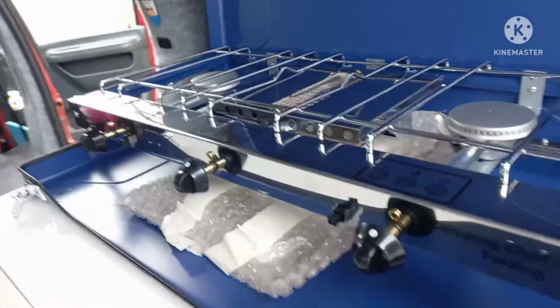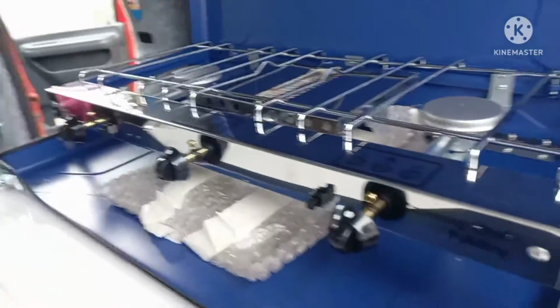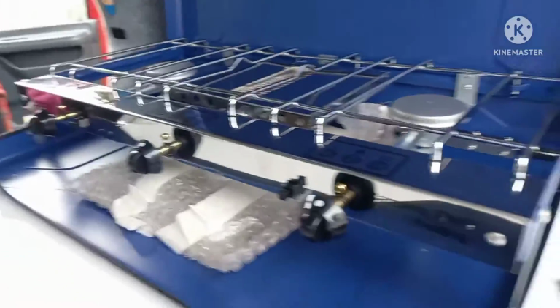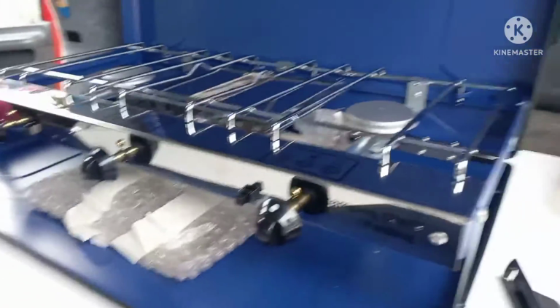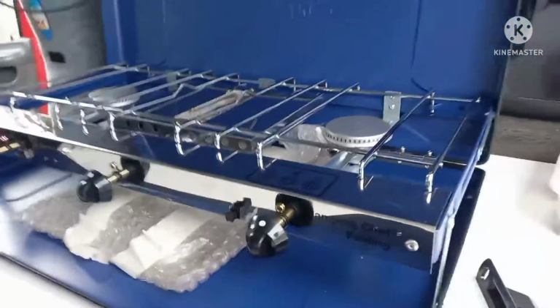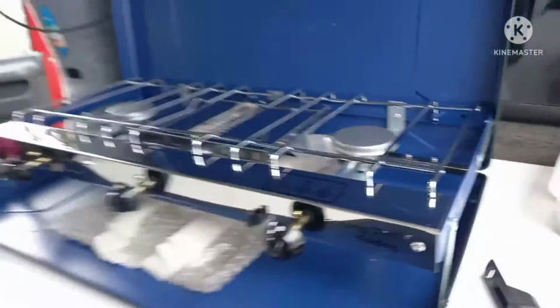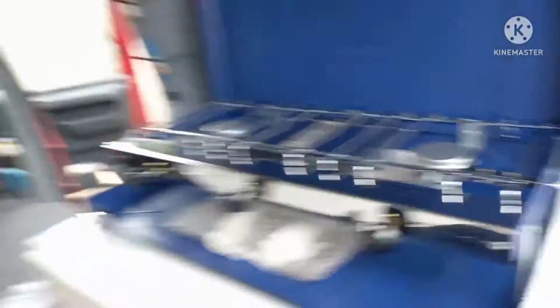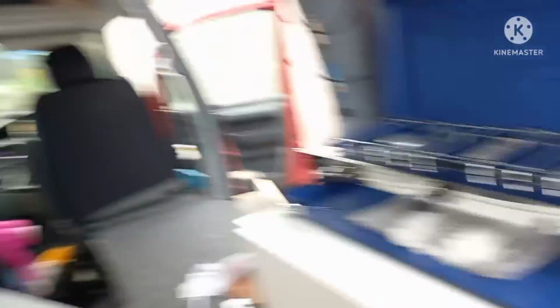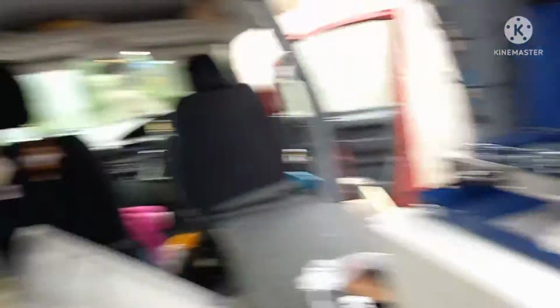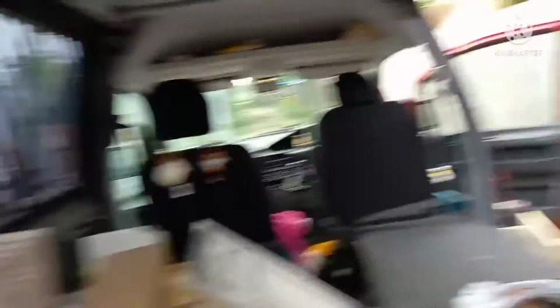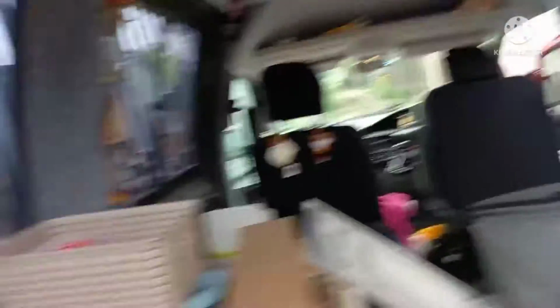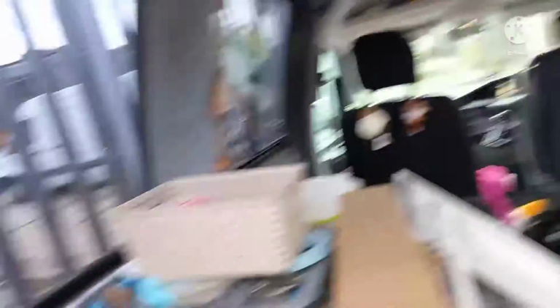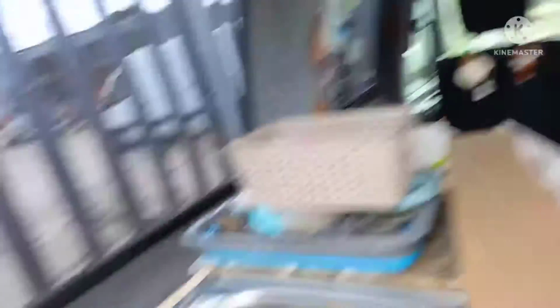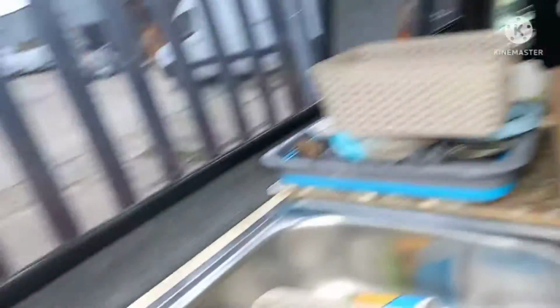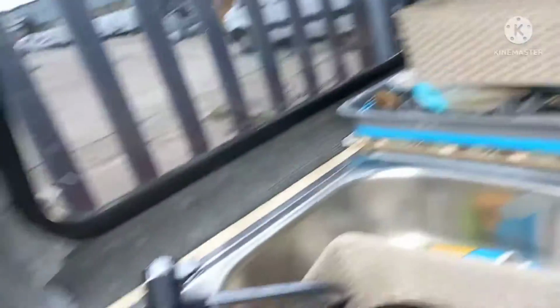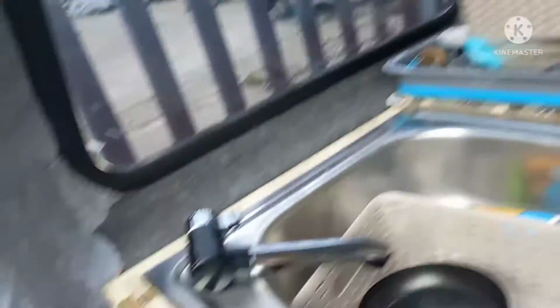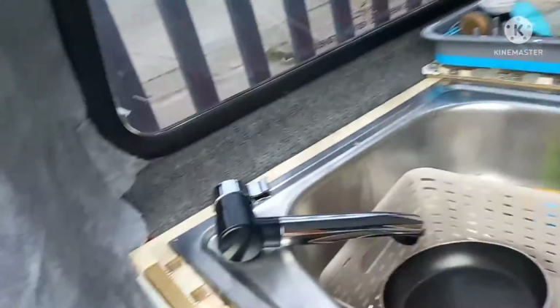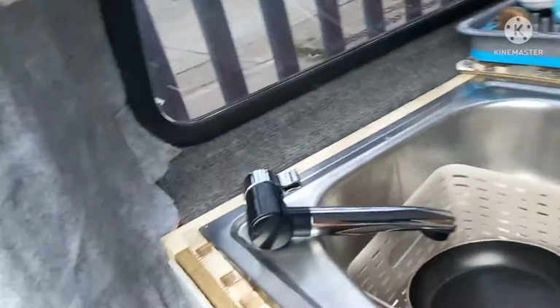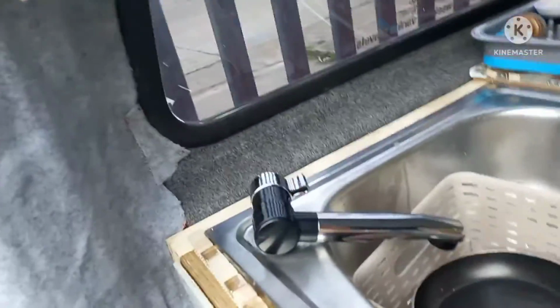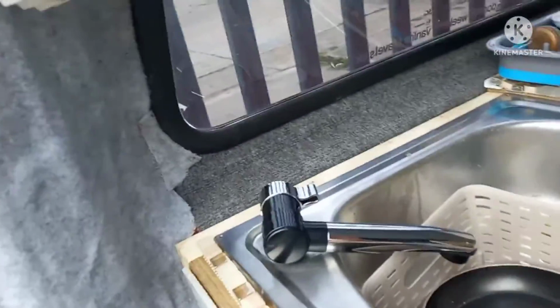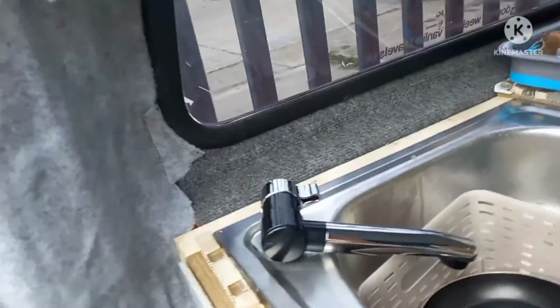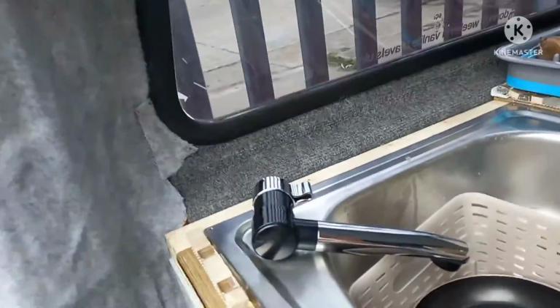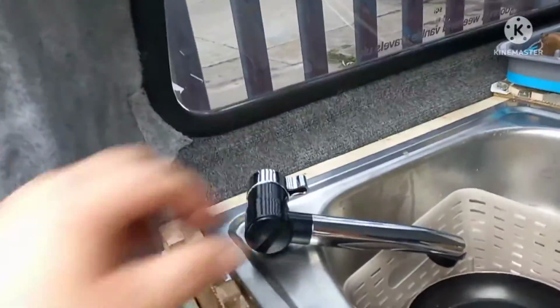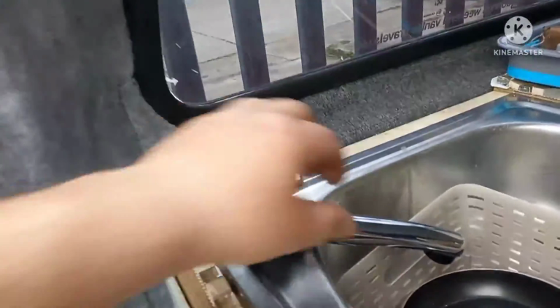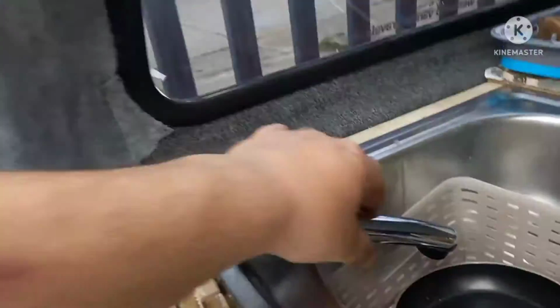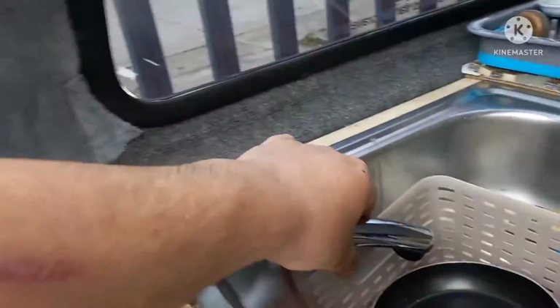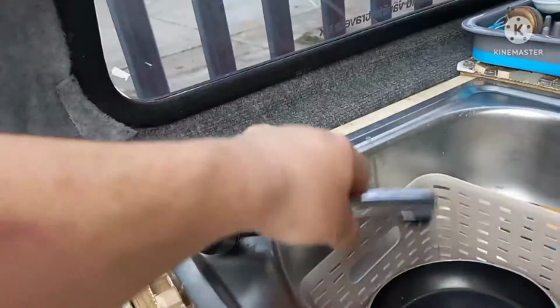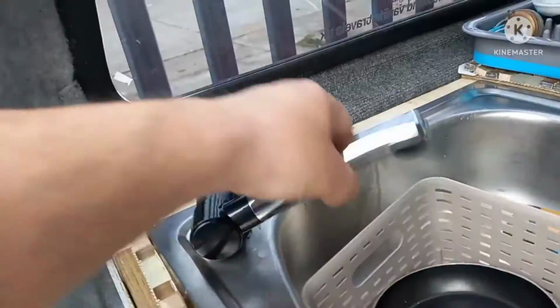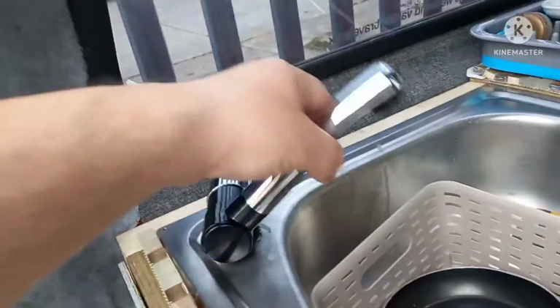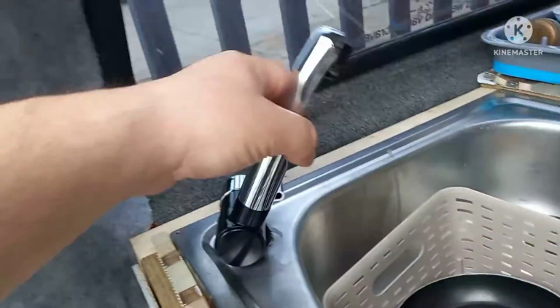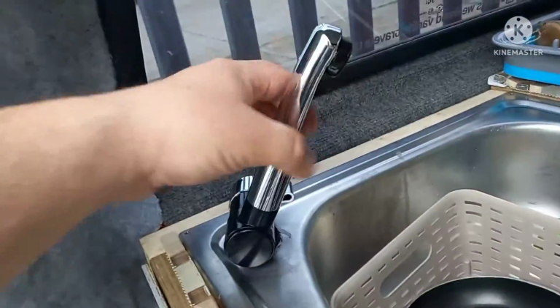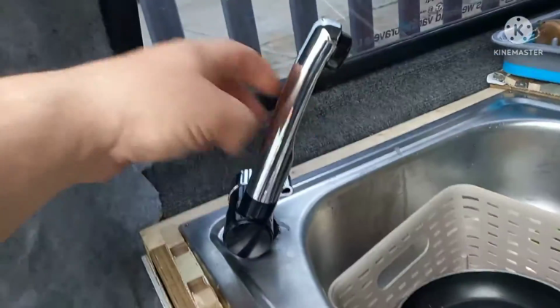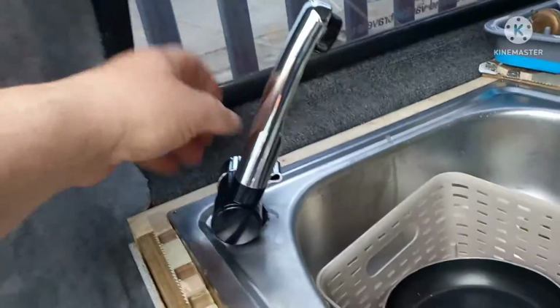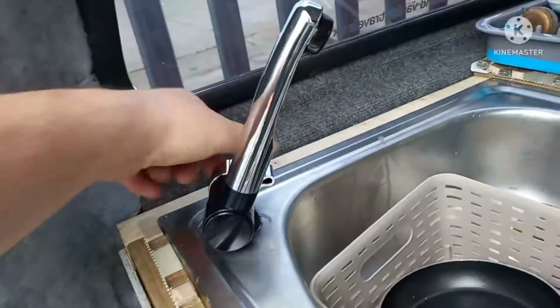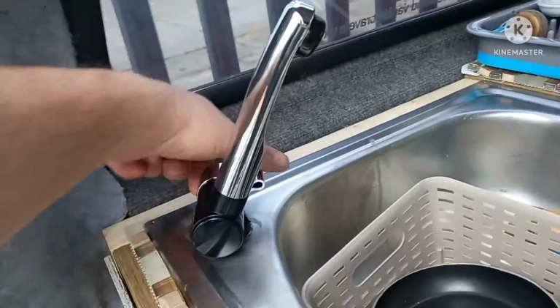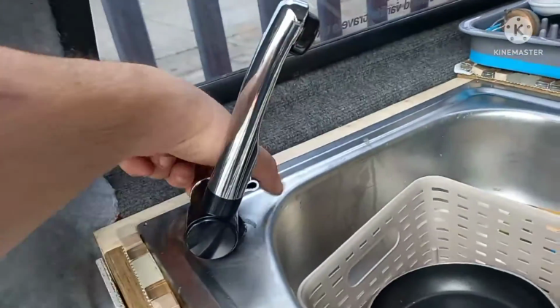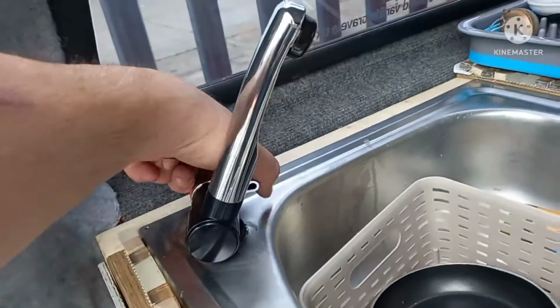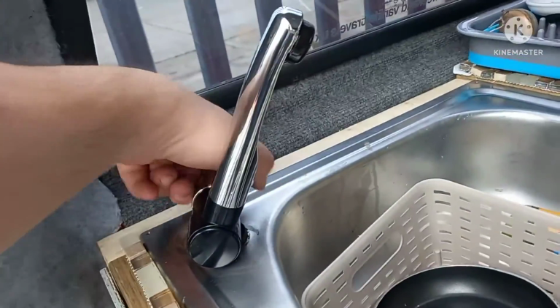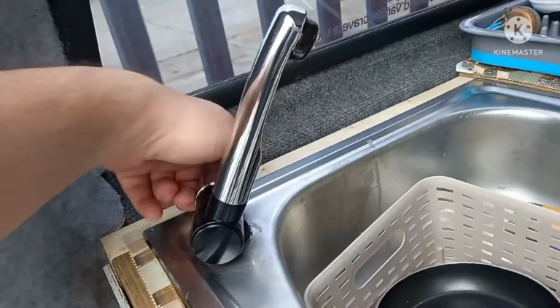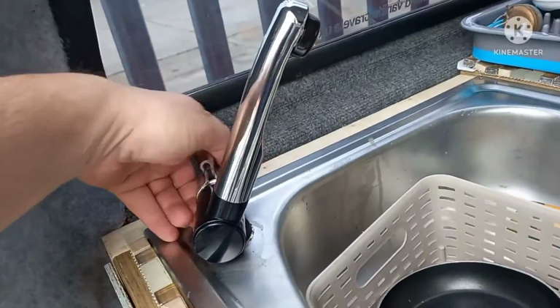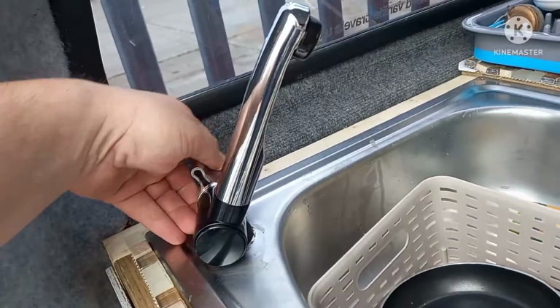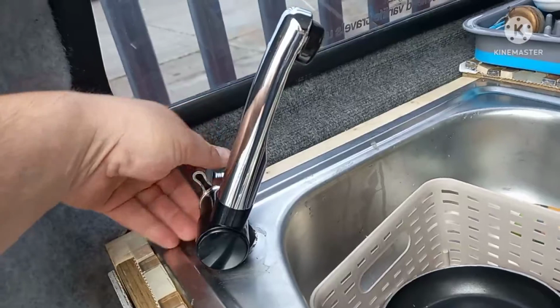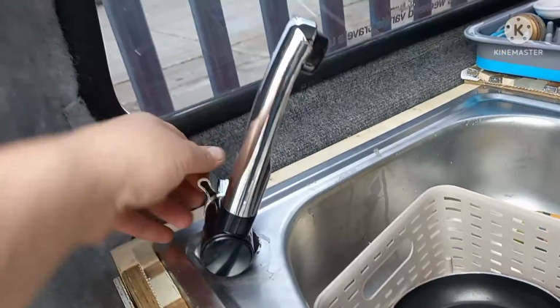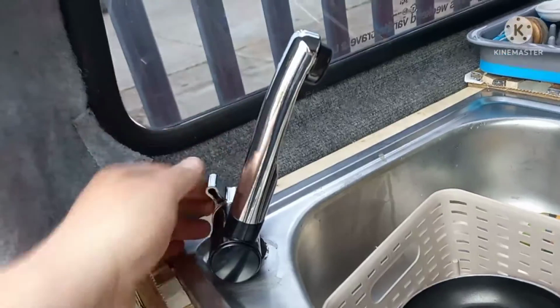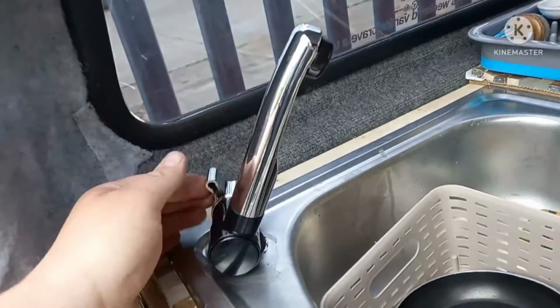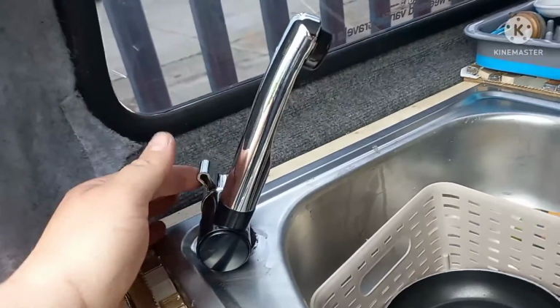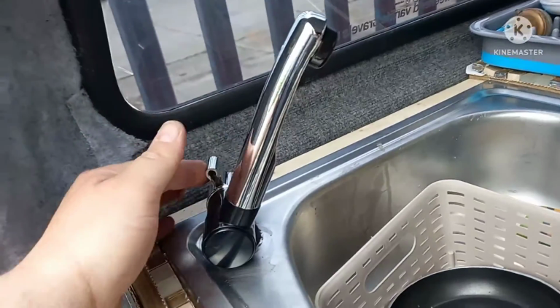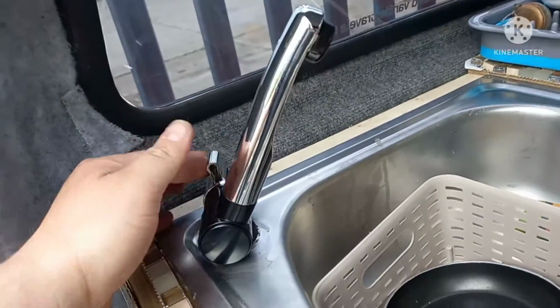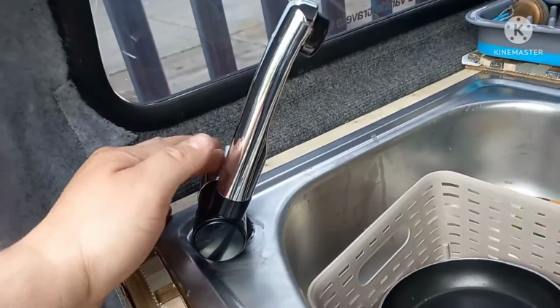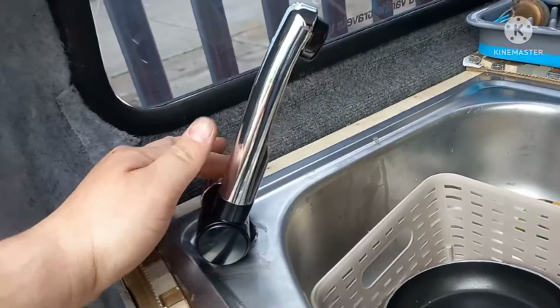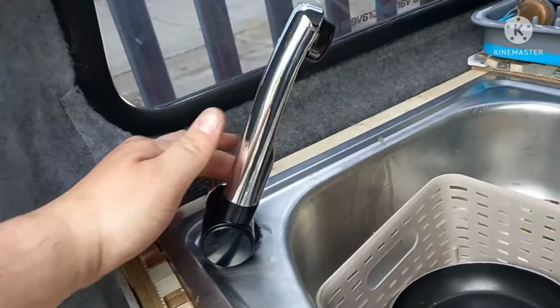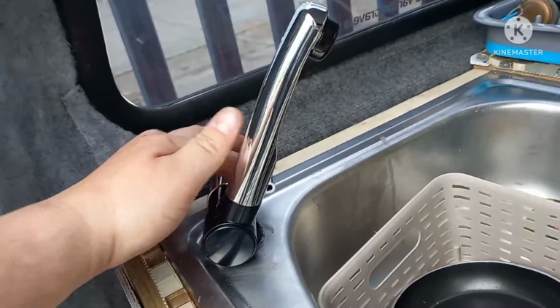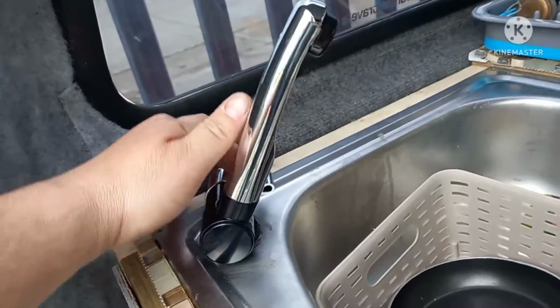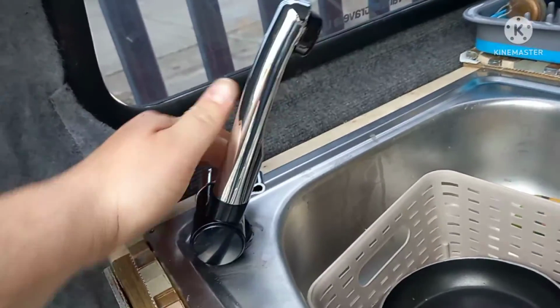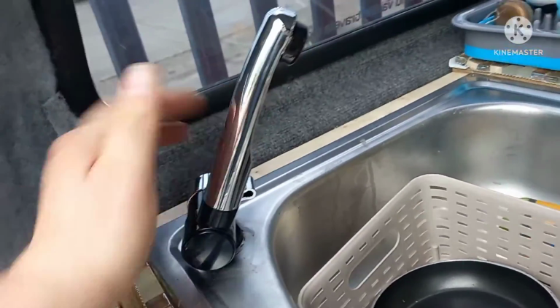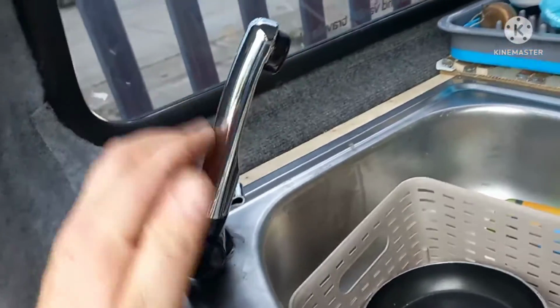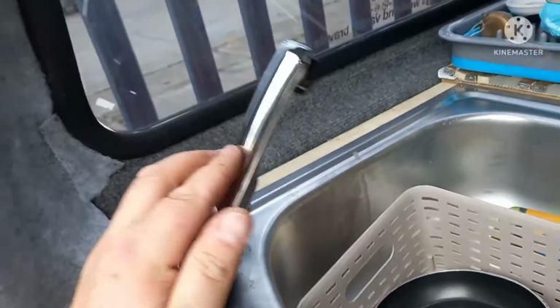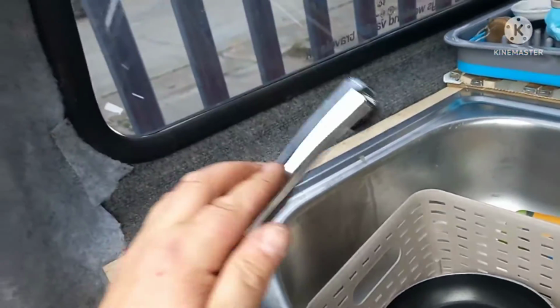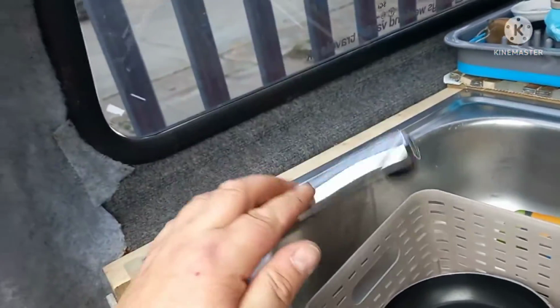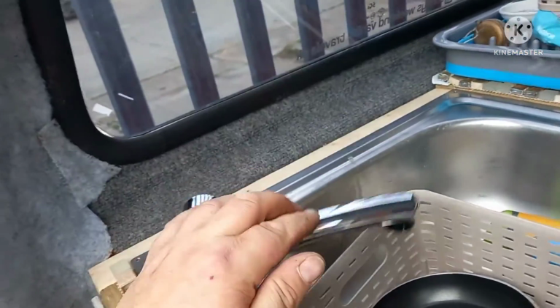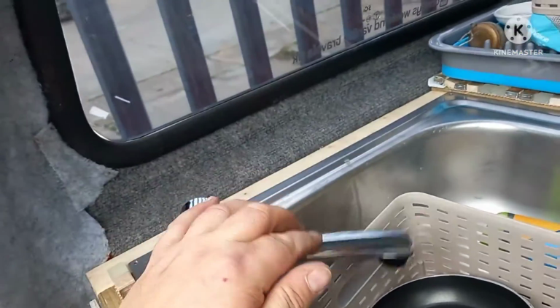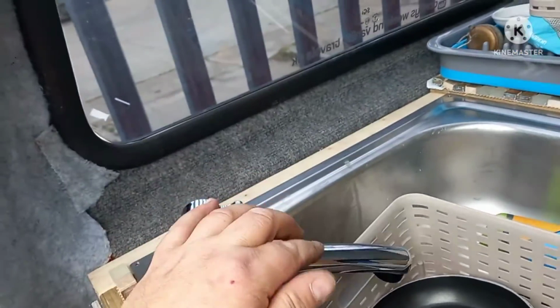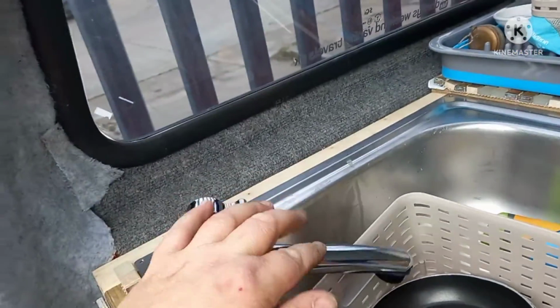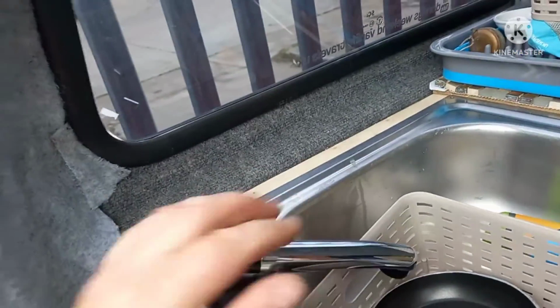This side, we now have our tap ready to be plumbed in once my pump comes.